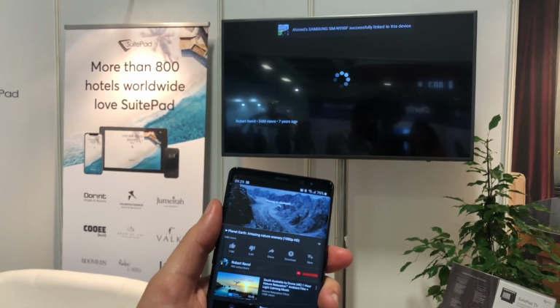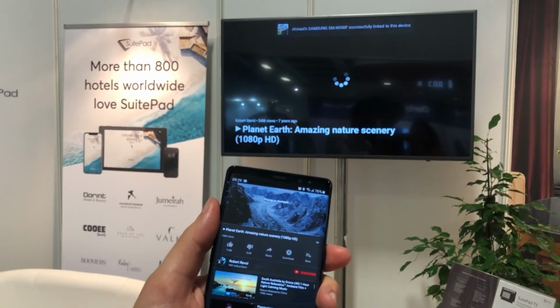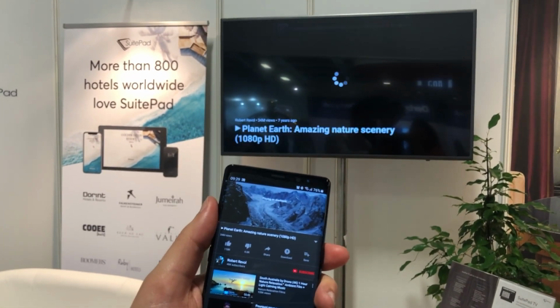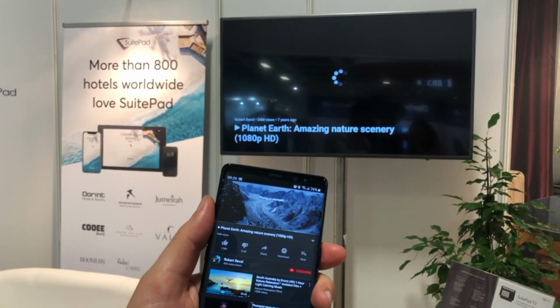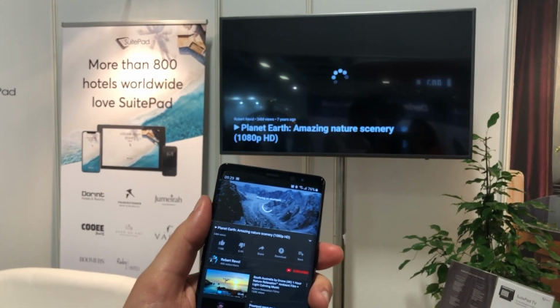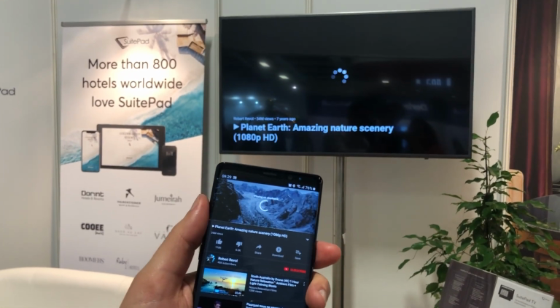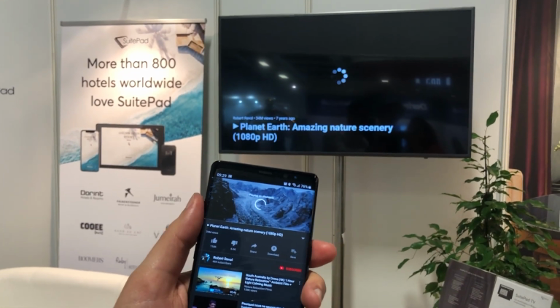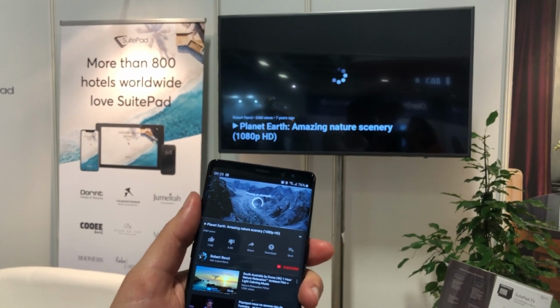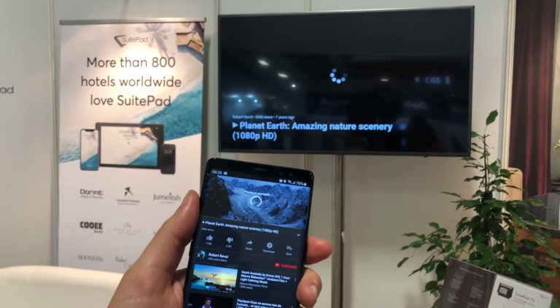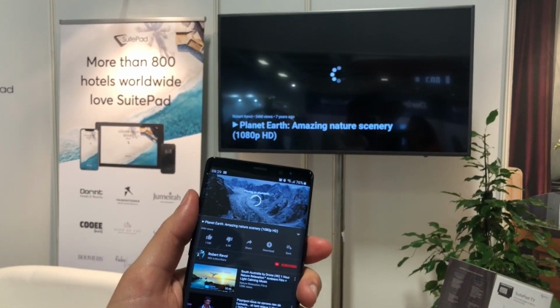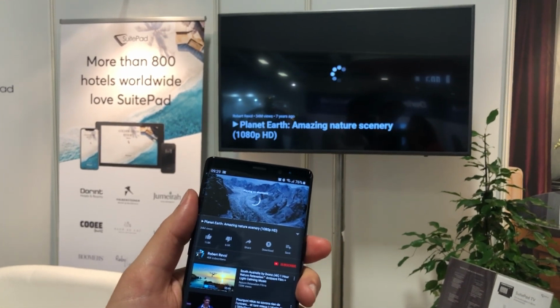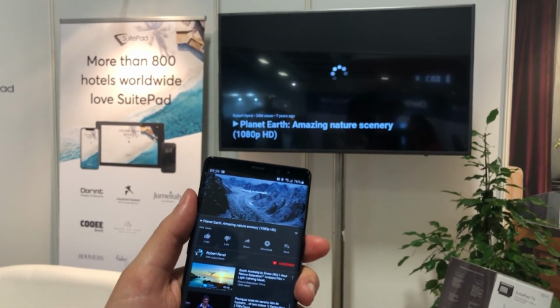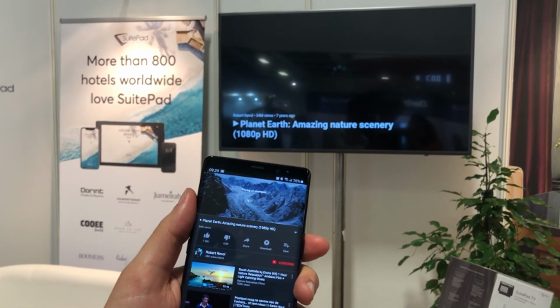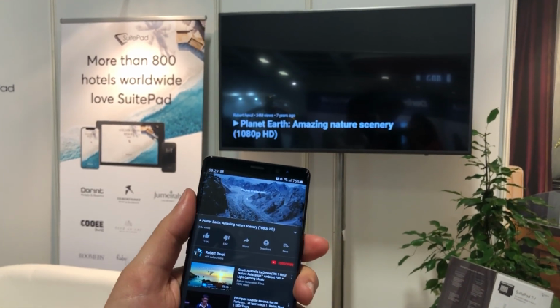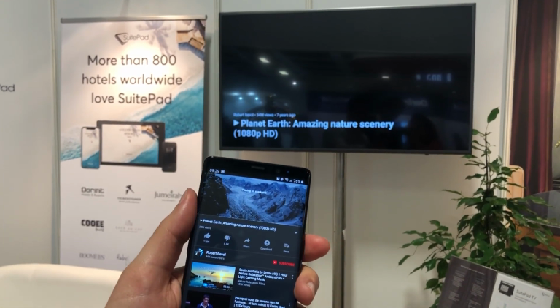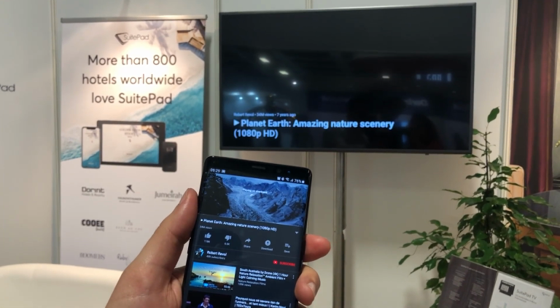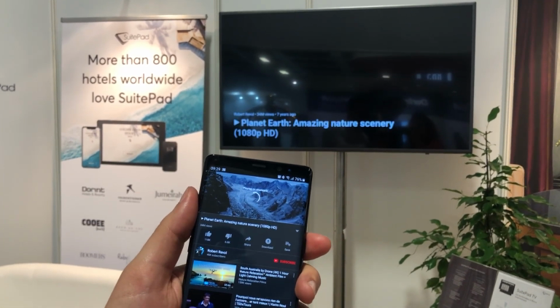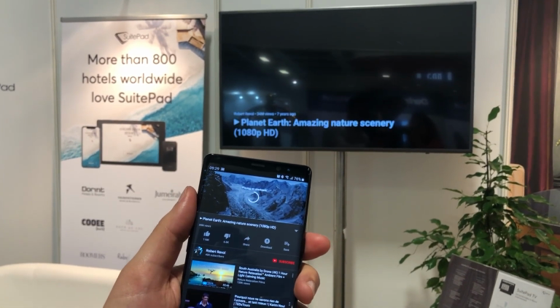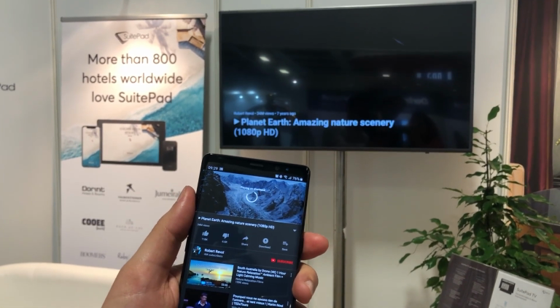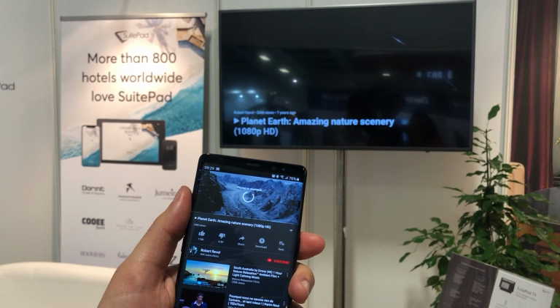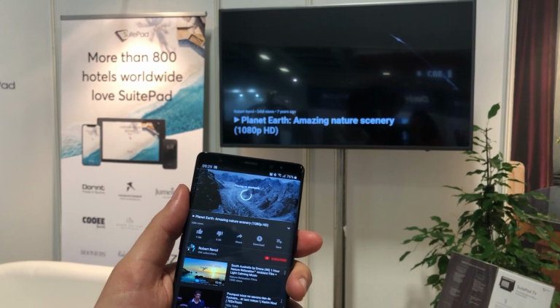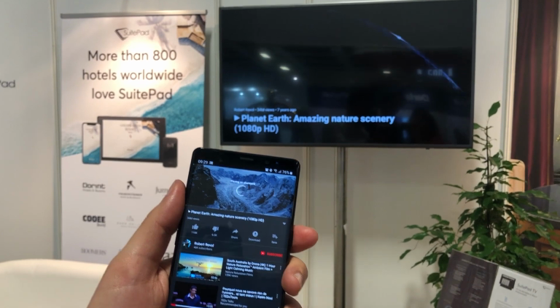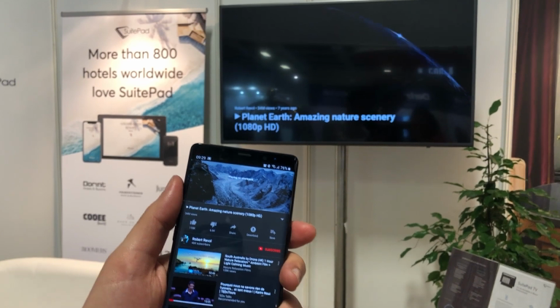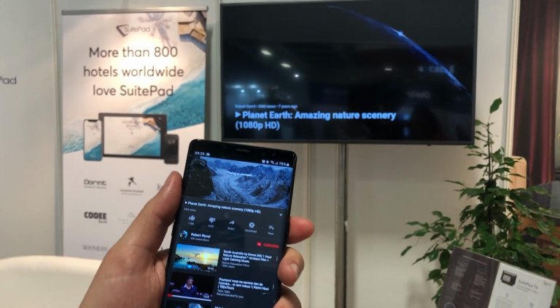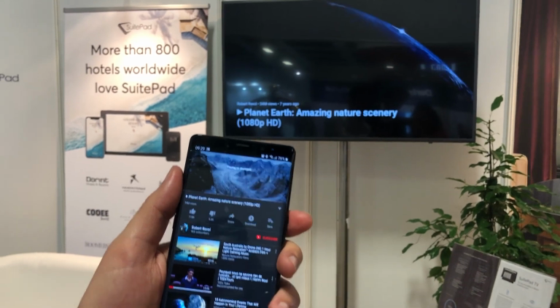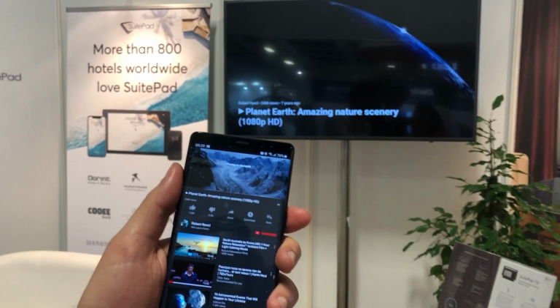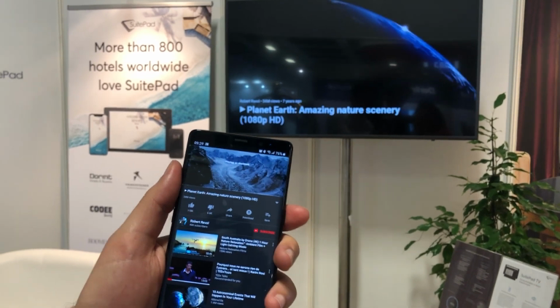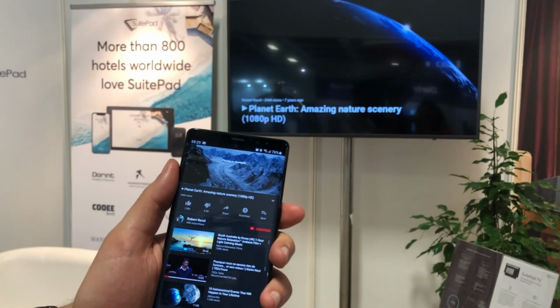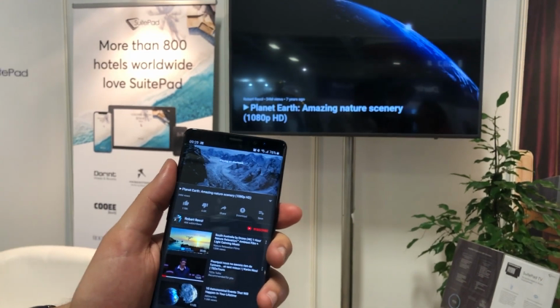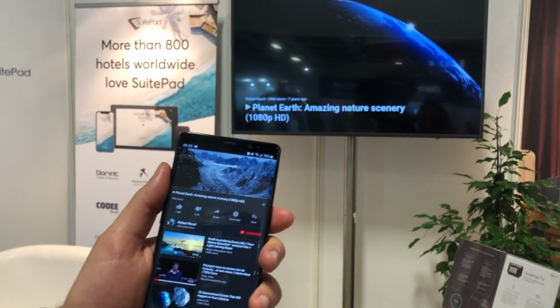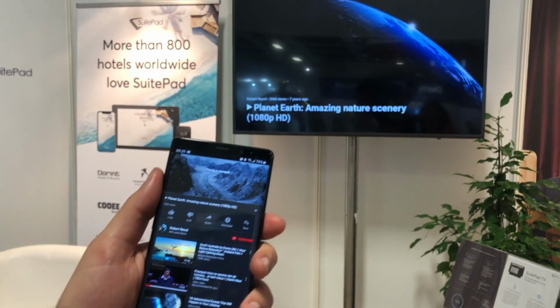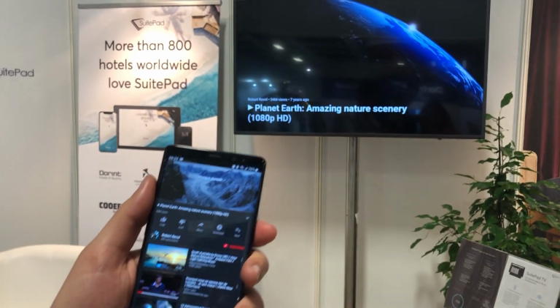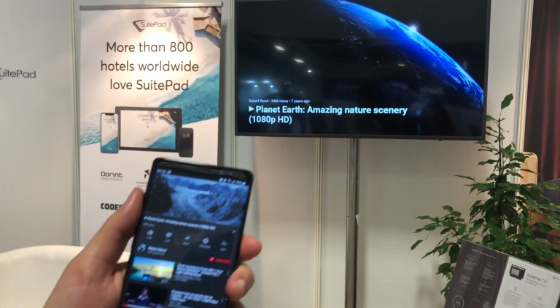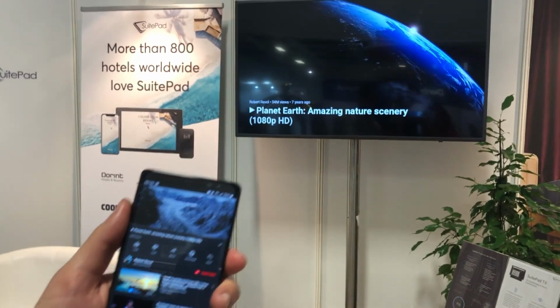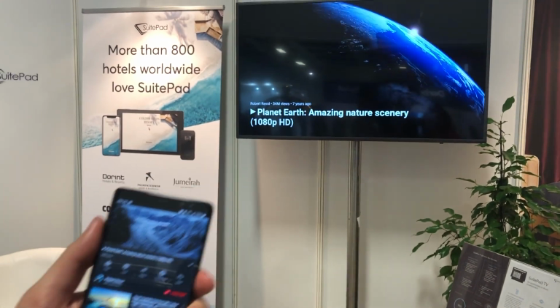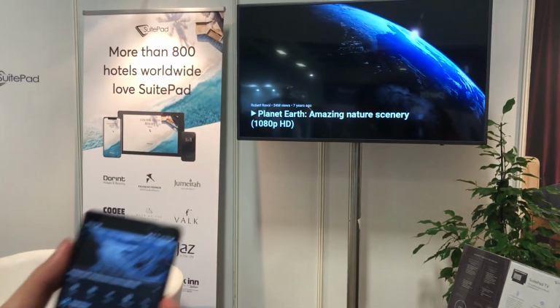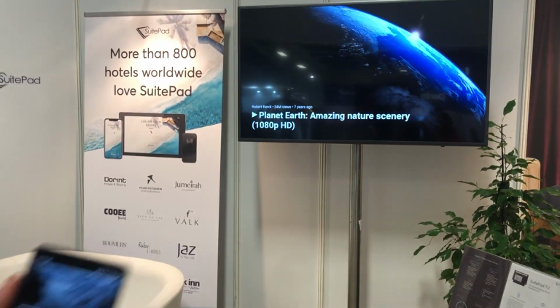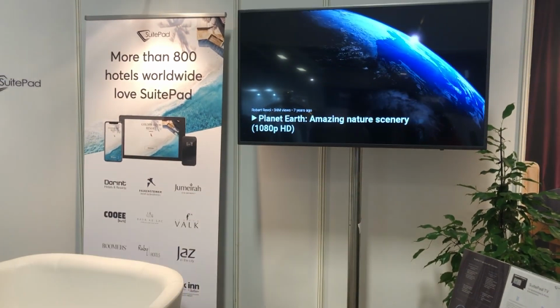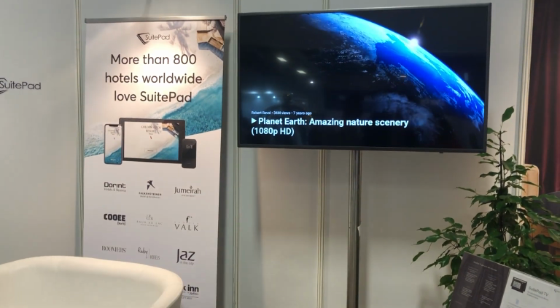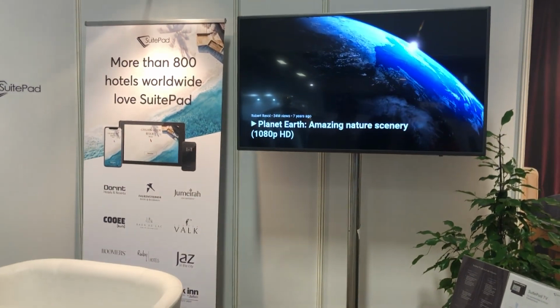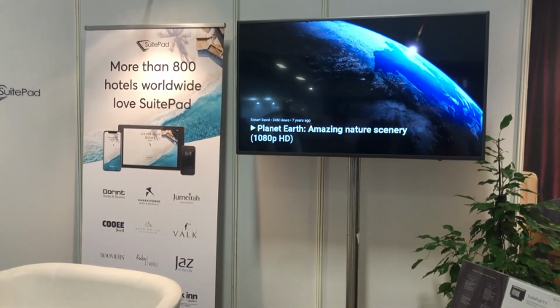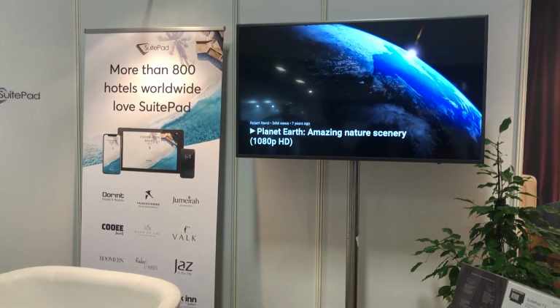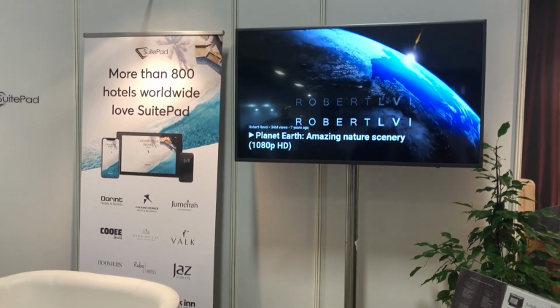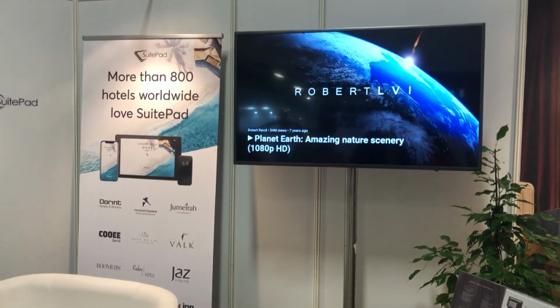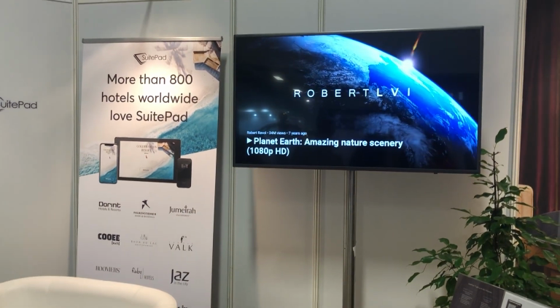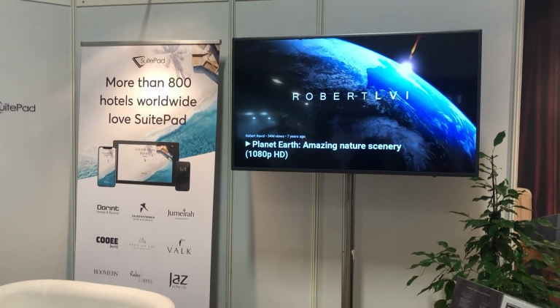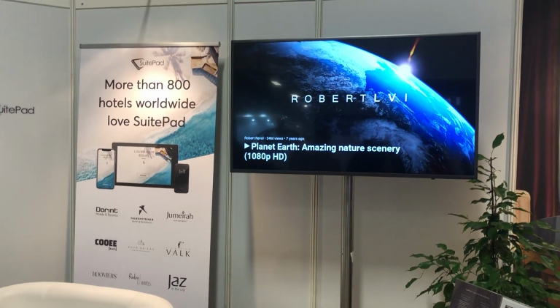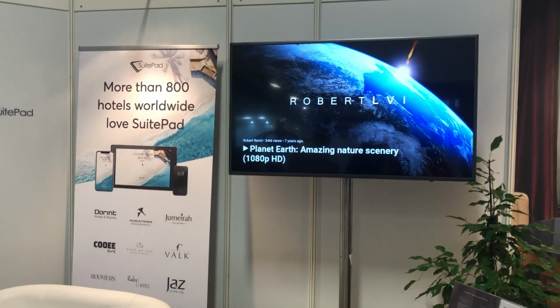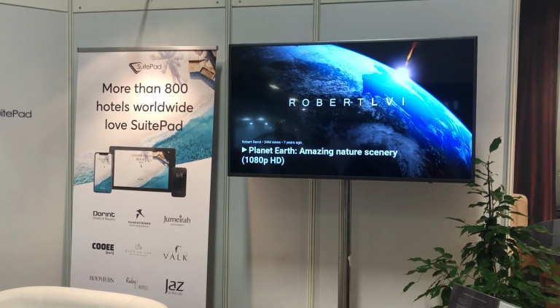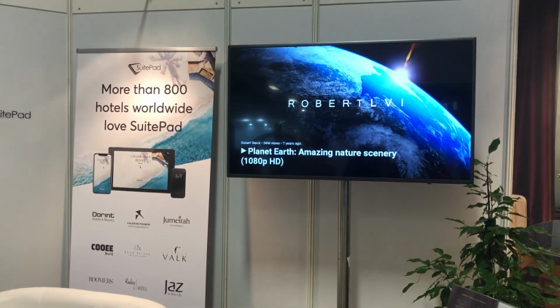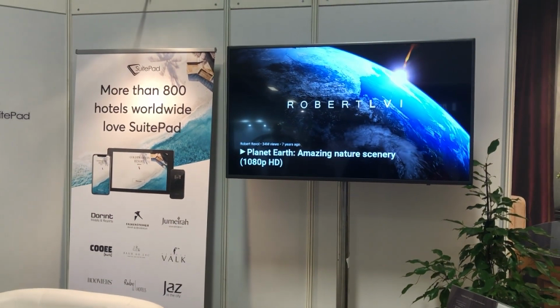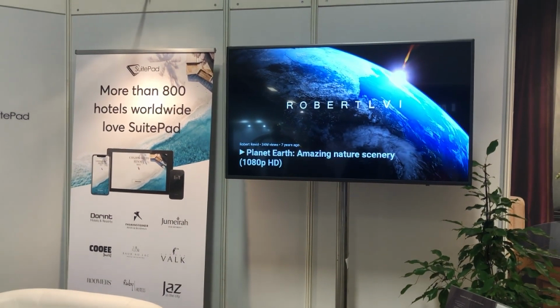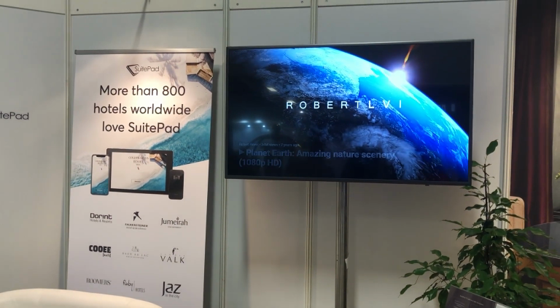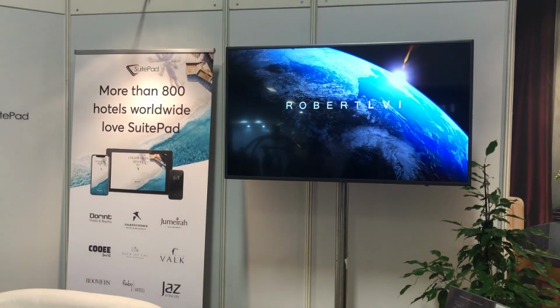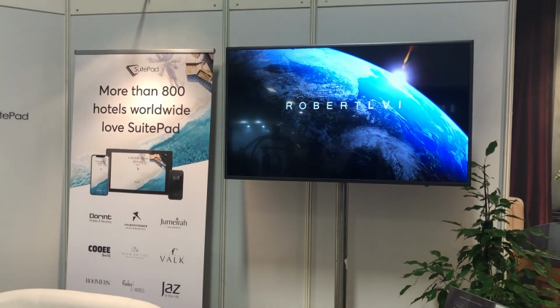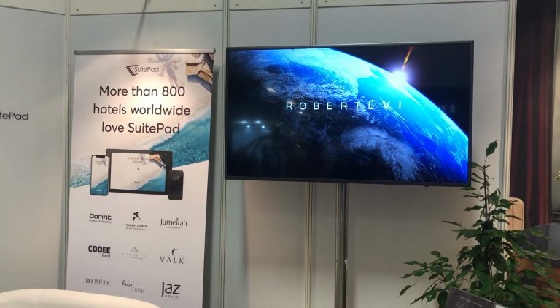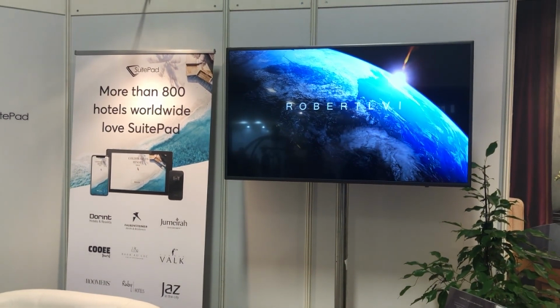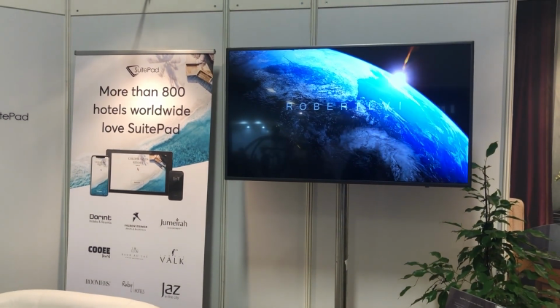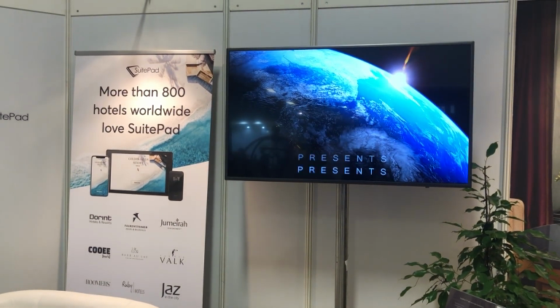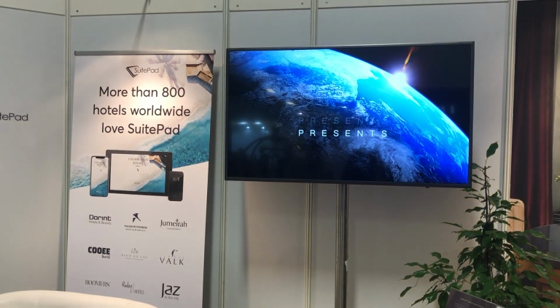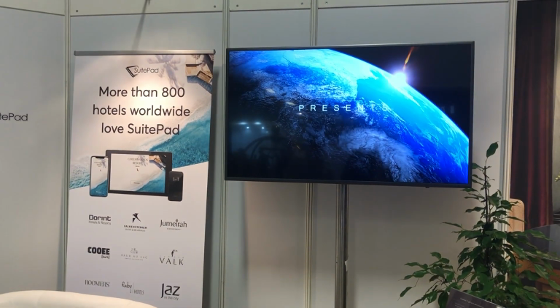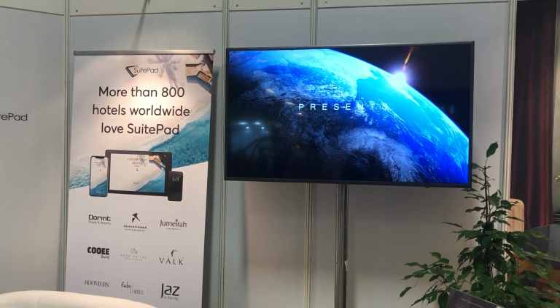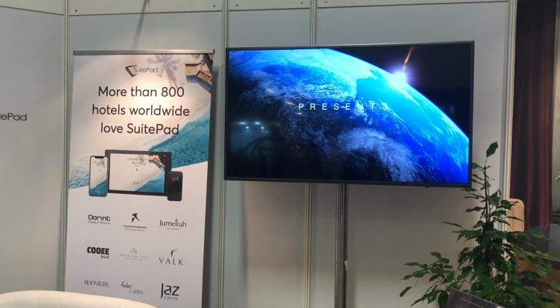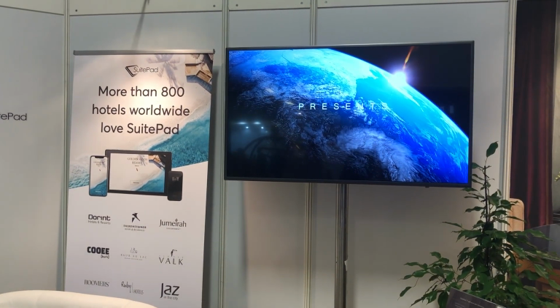The great thing about it really is that you don't have to buy a new TV in order to be able to do that — you can just replace and retrofit that.